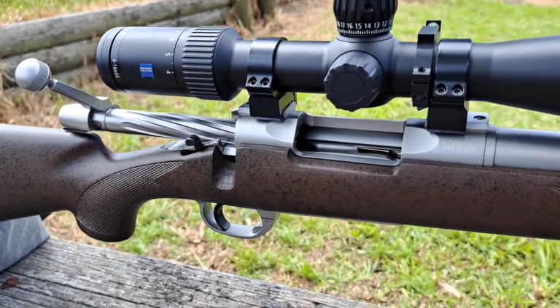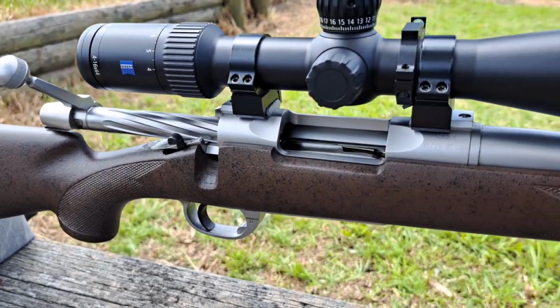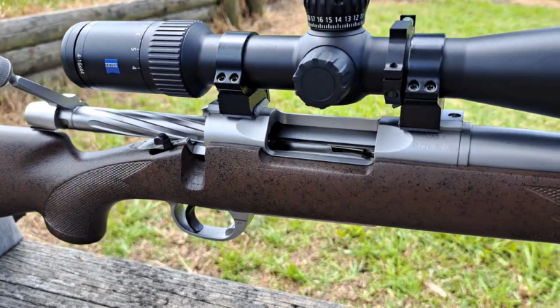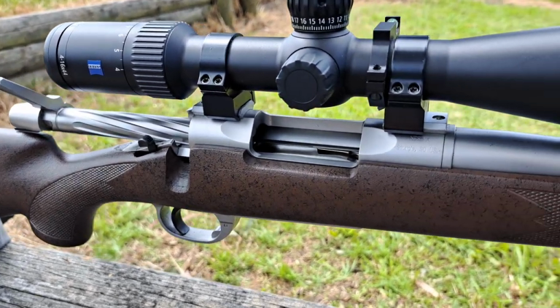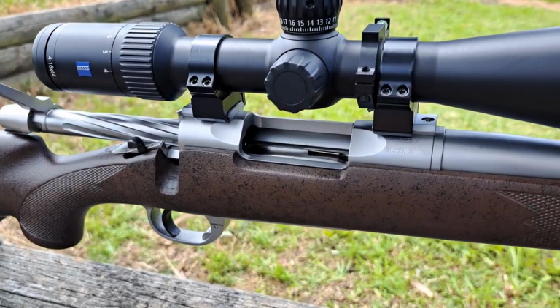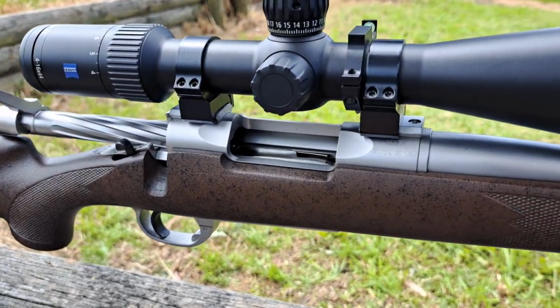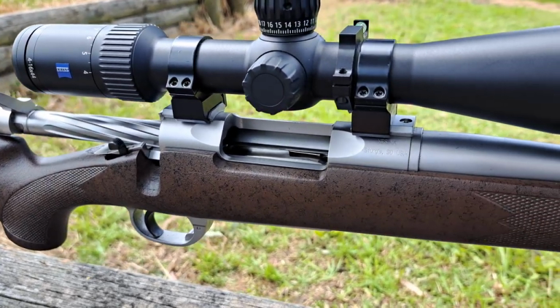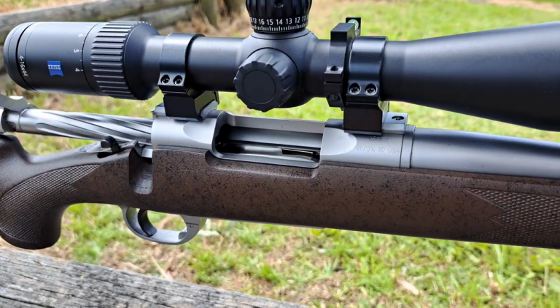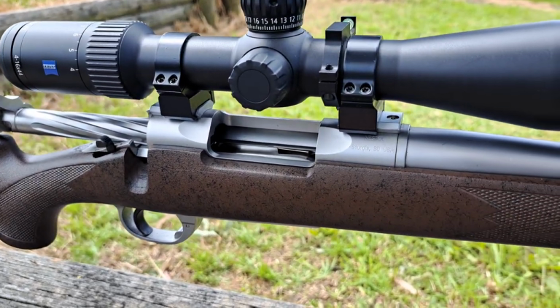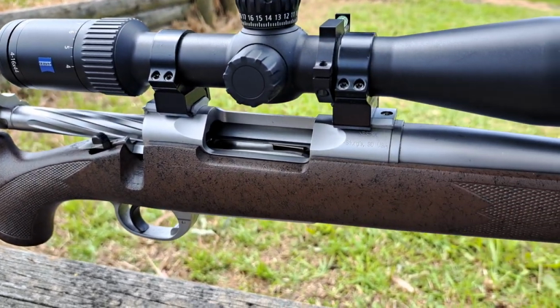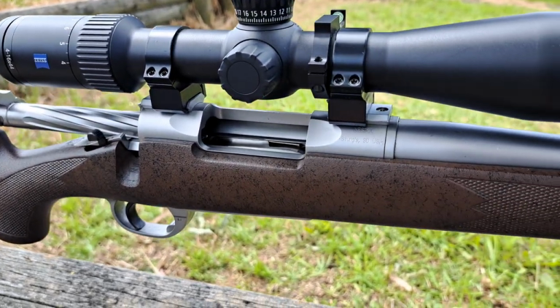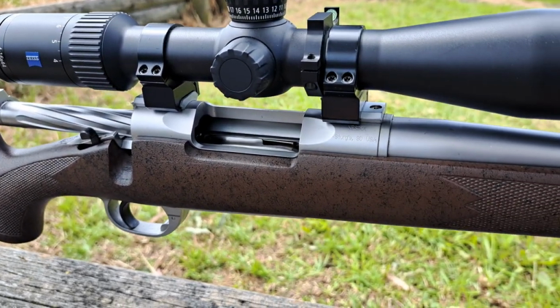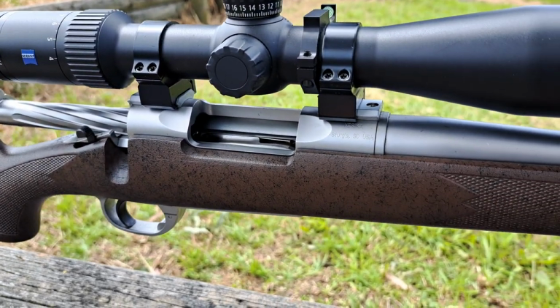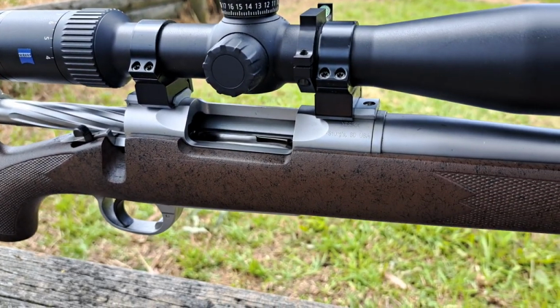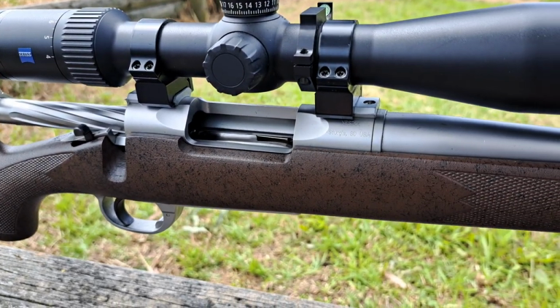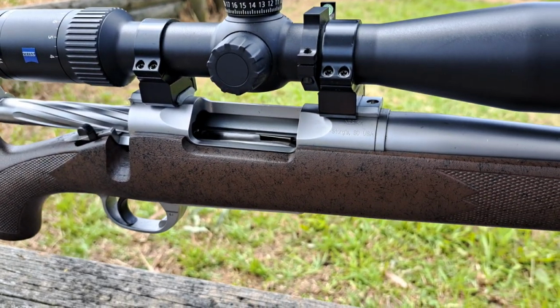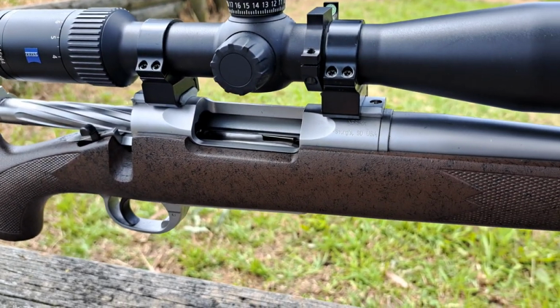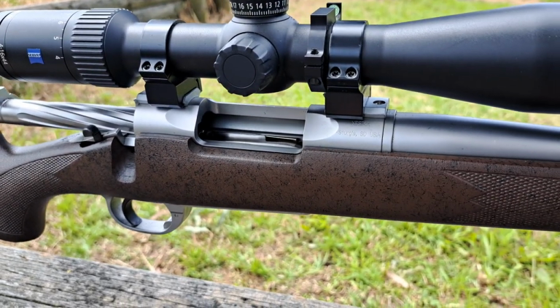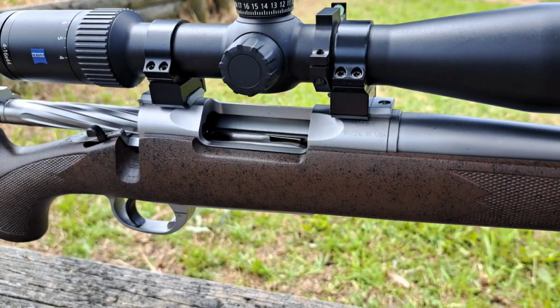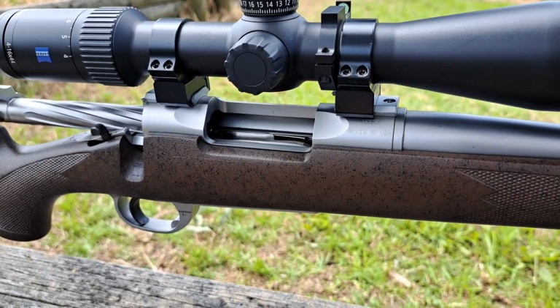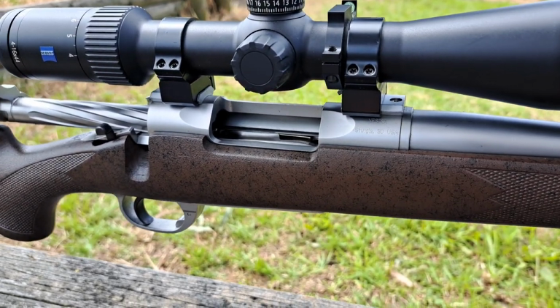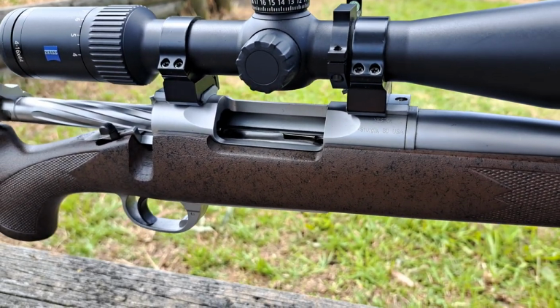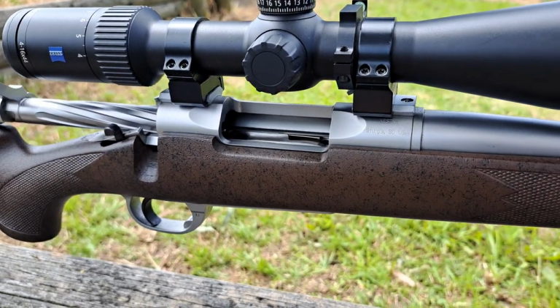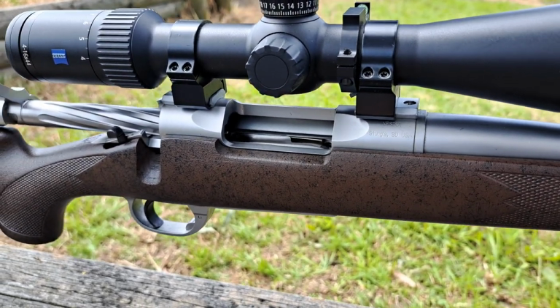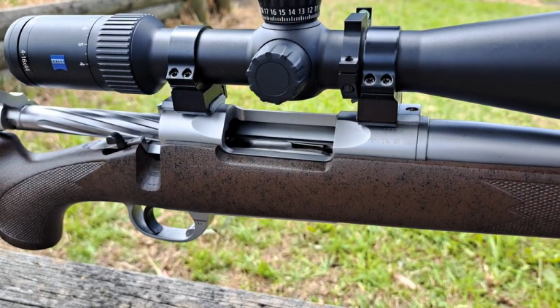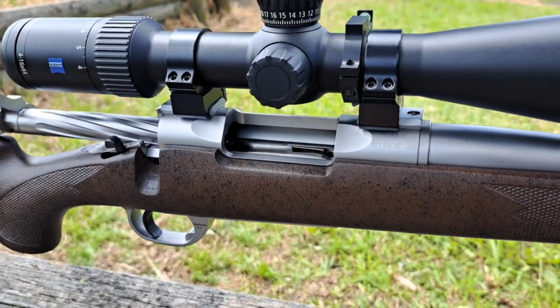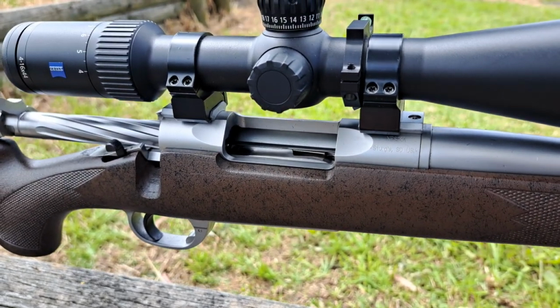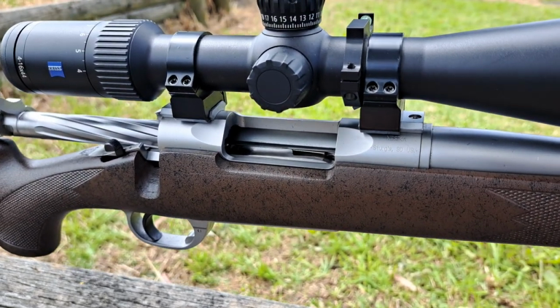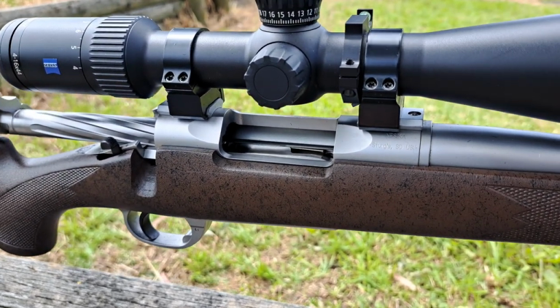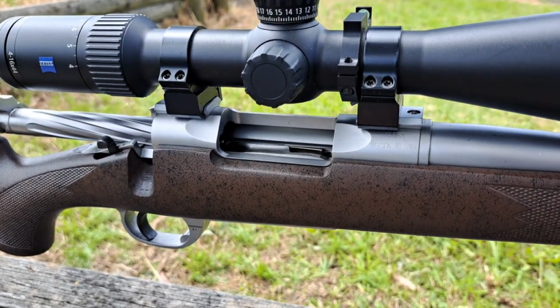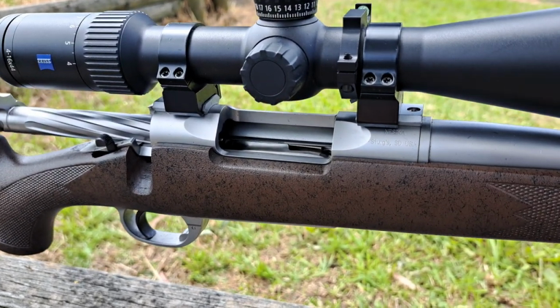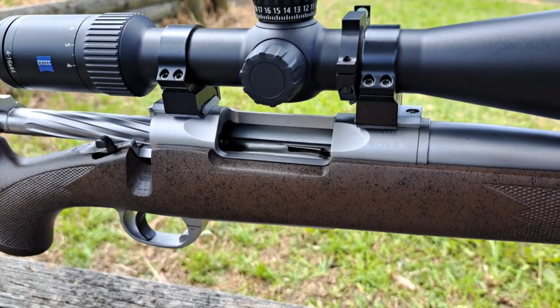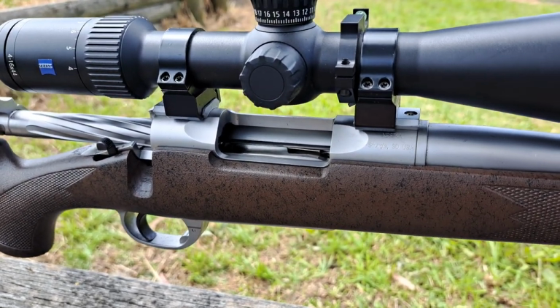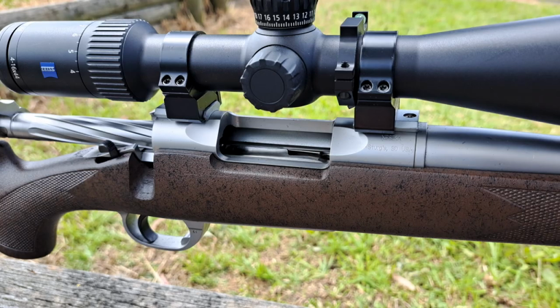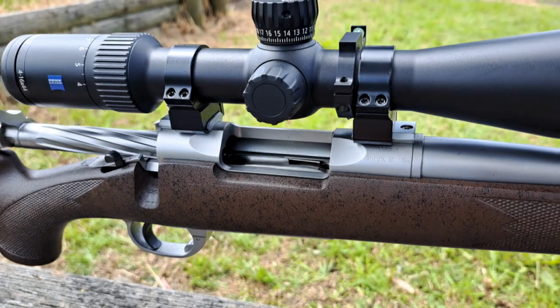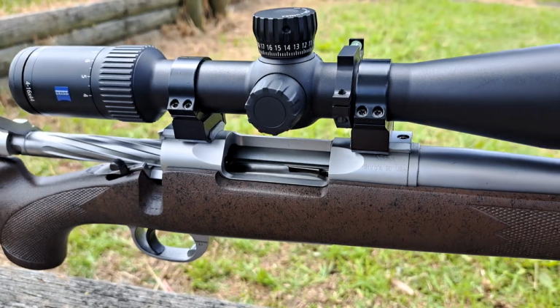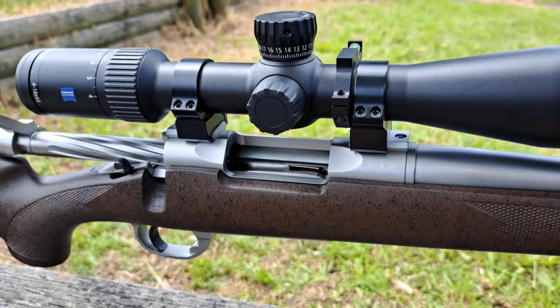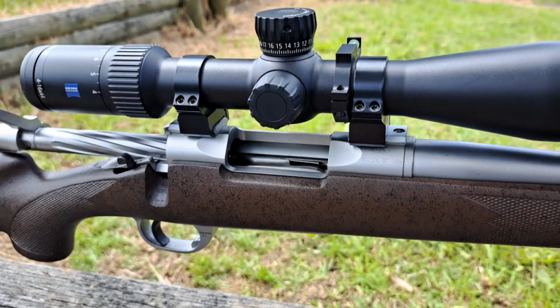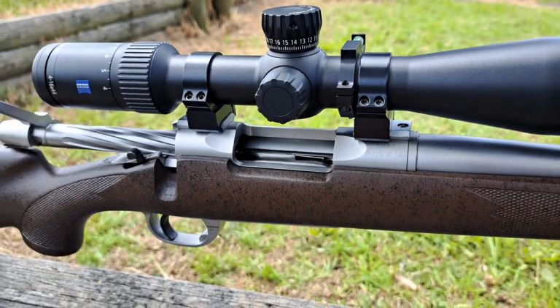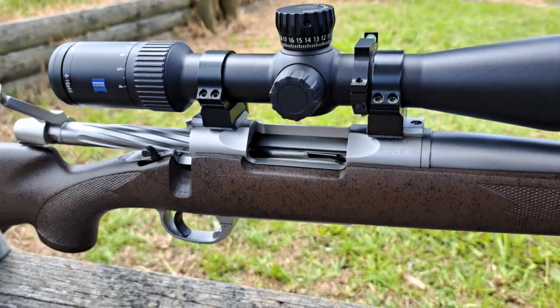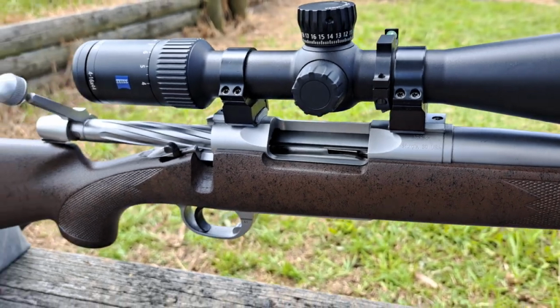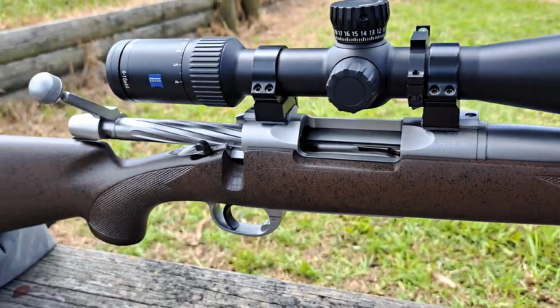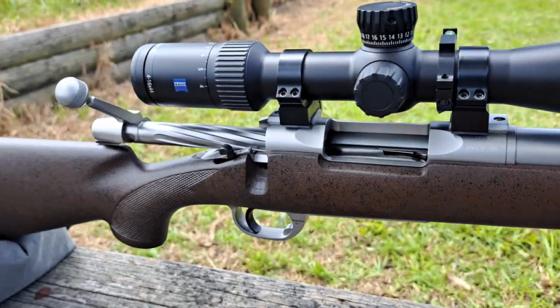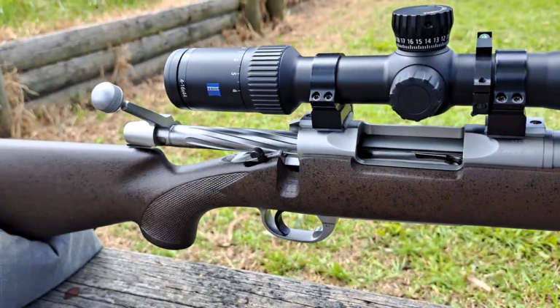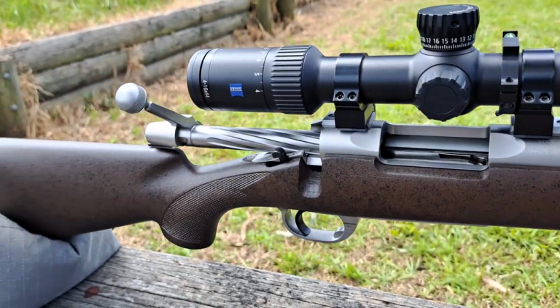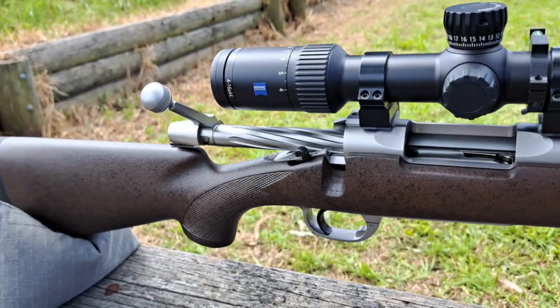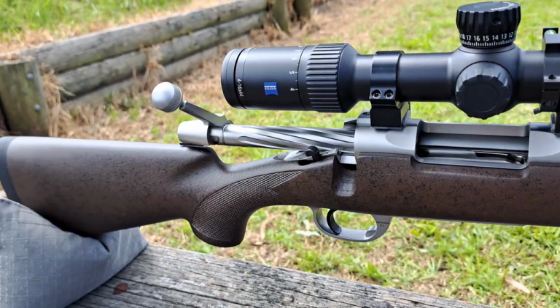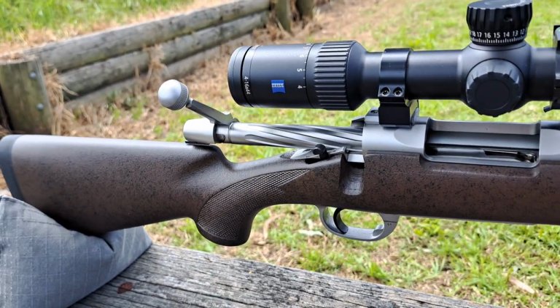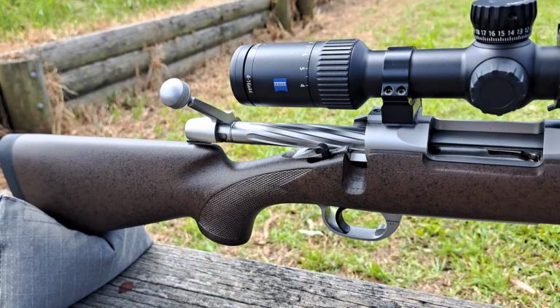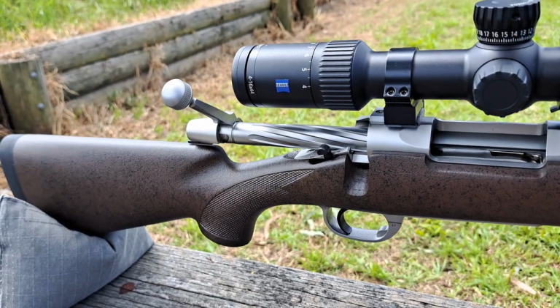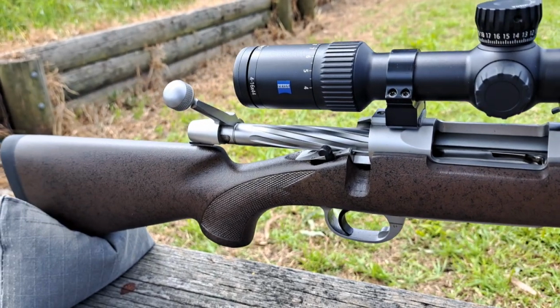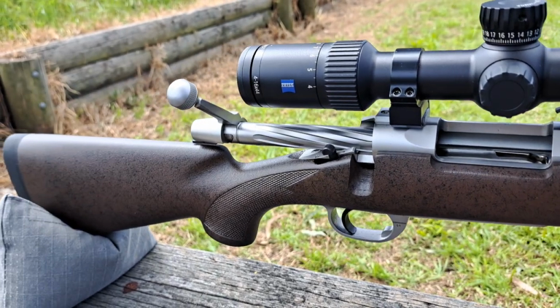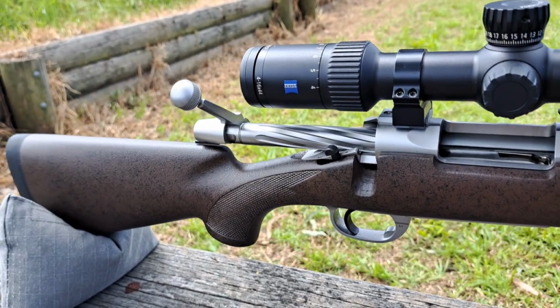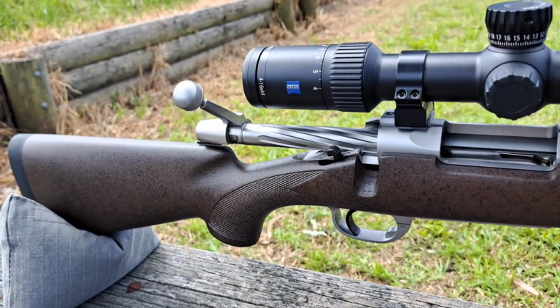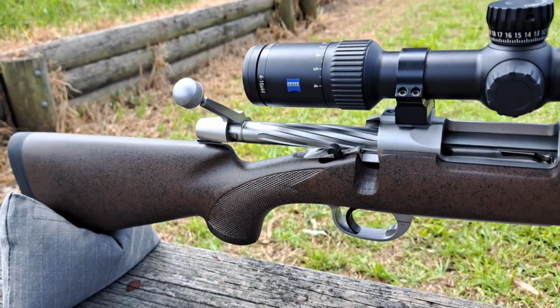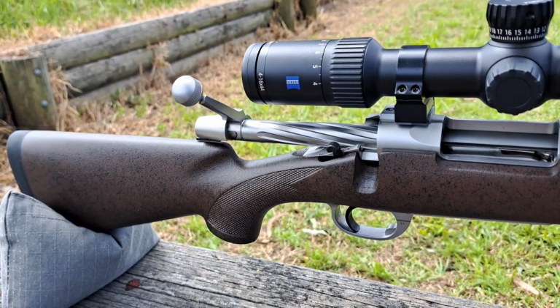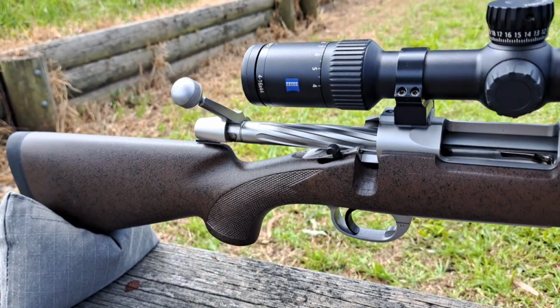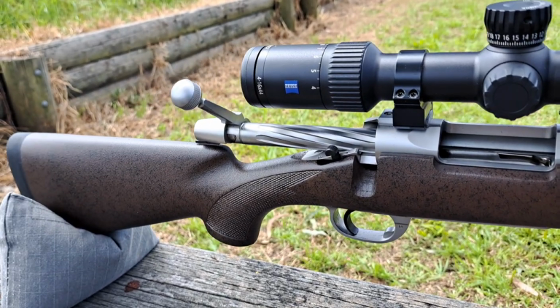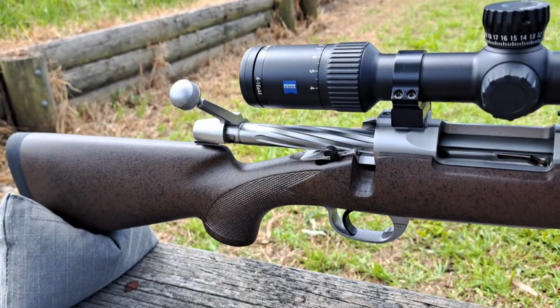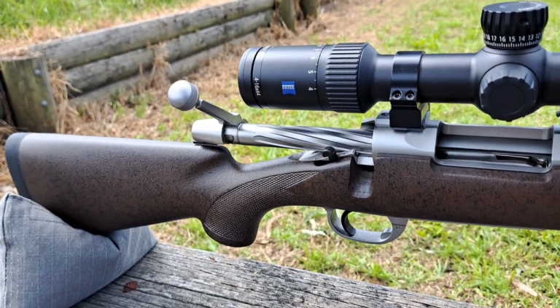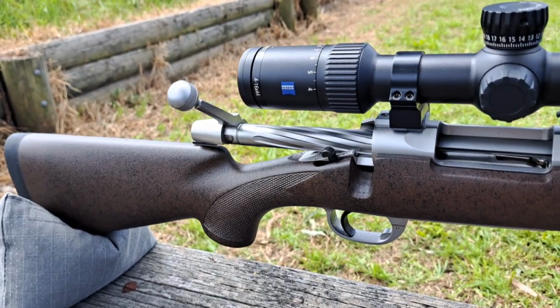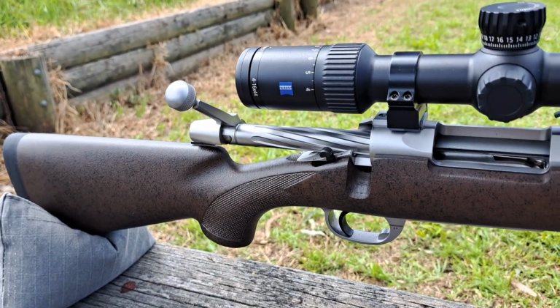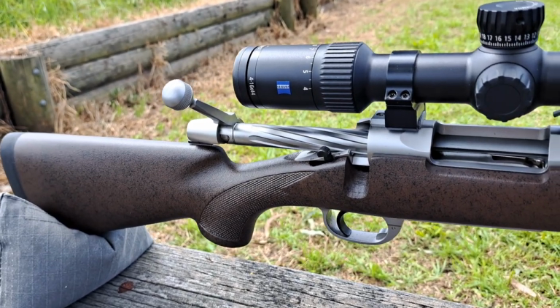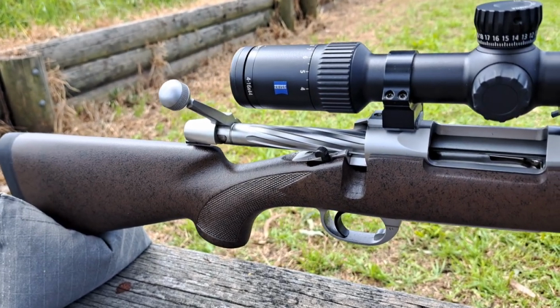It's a bit of an impulse purchase, but when something like this comes up you jump on it. It's got a nice fluted bolt — really, really nice.